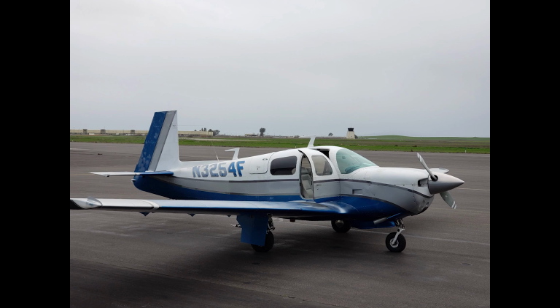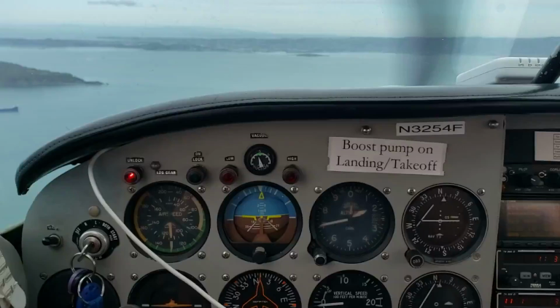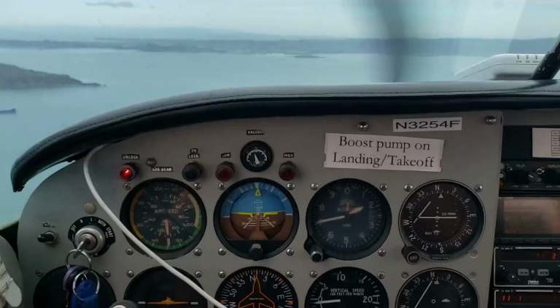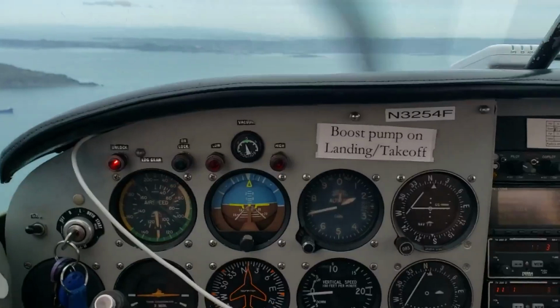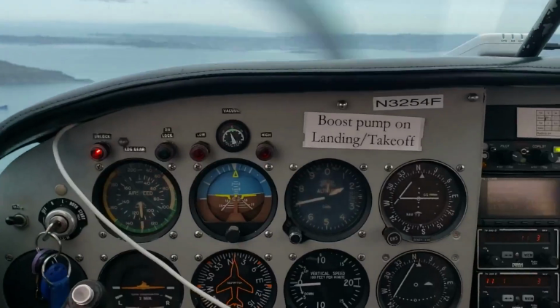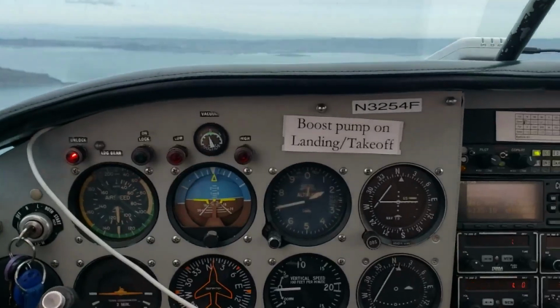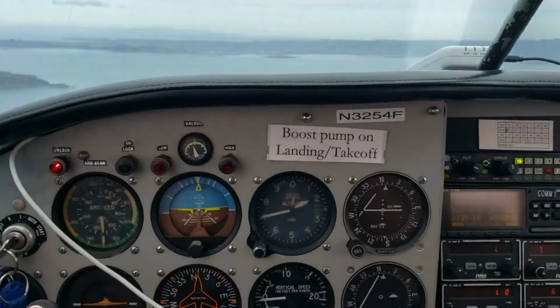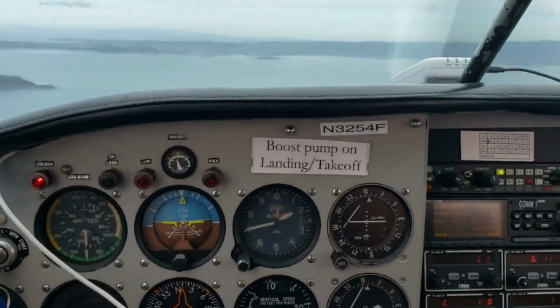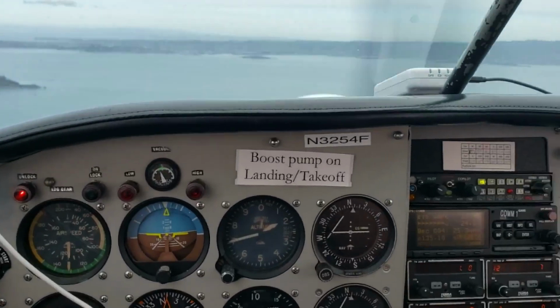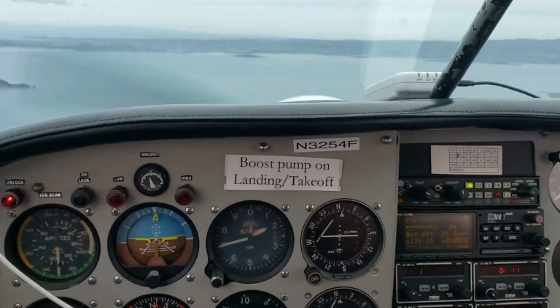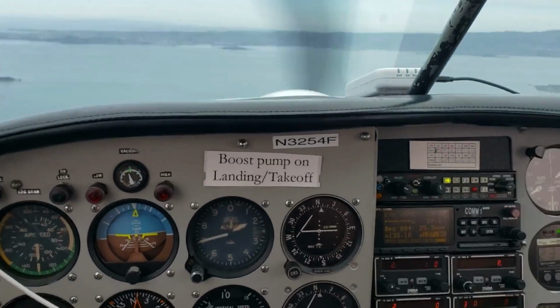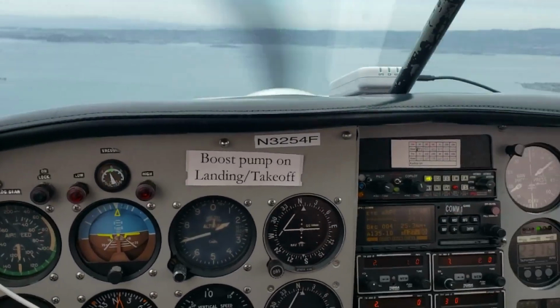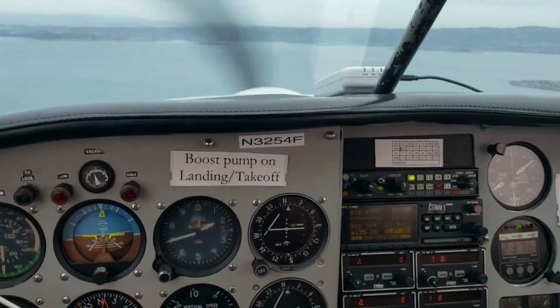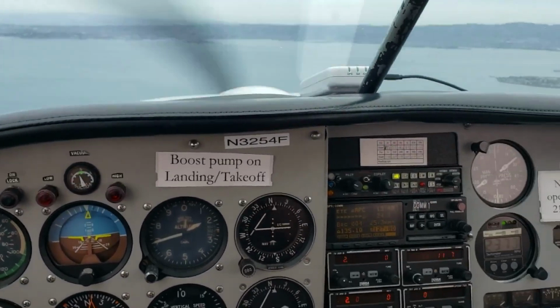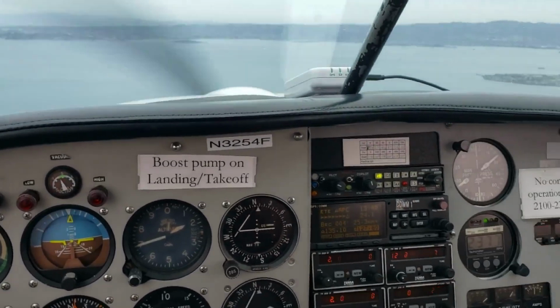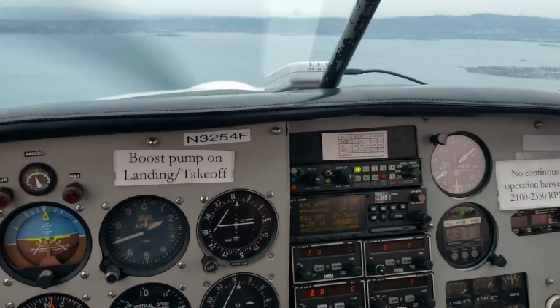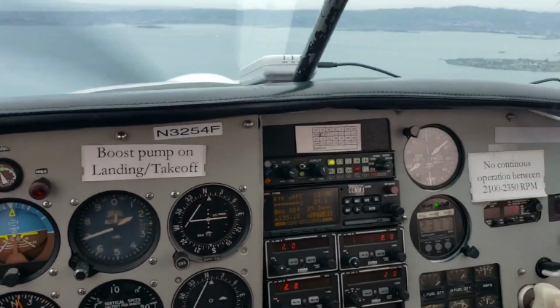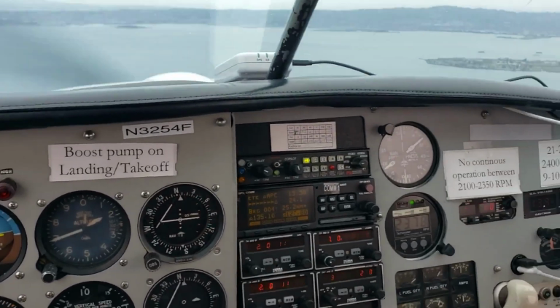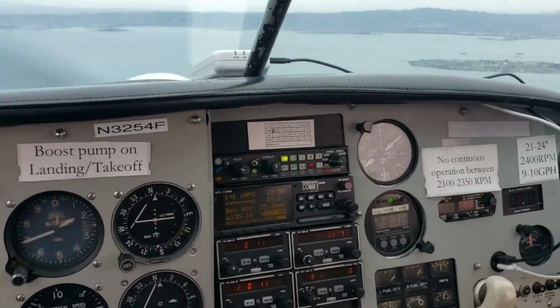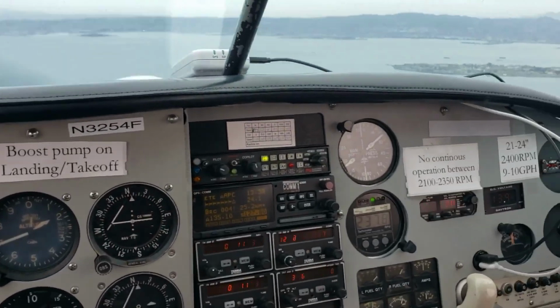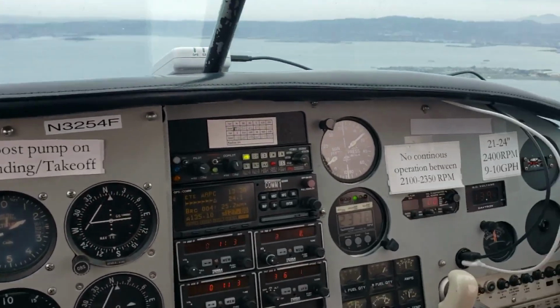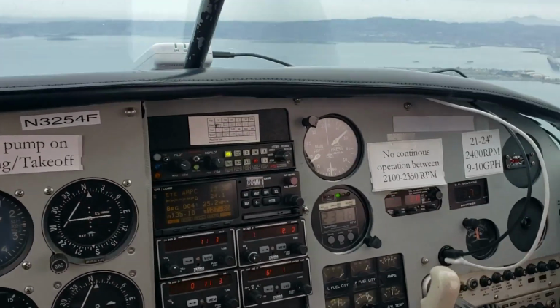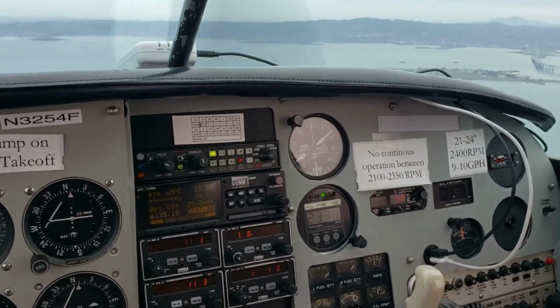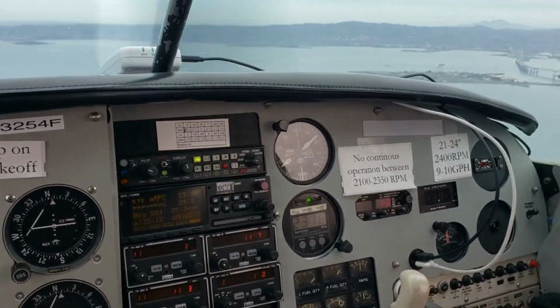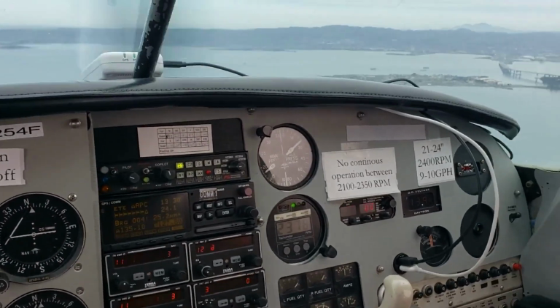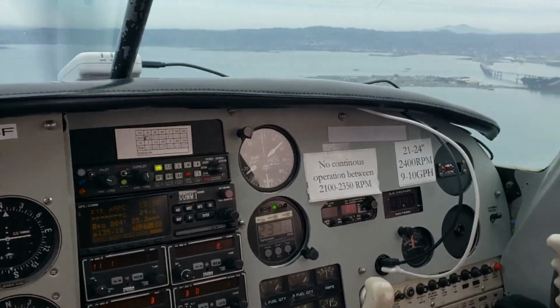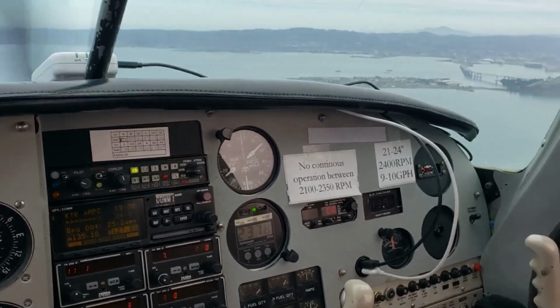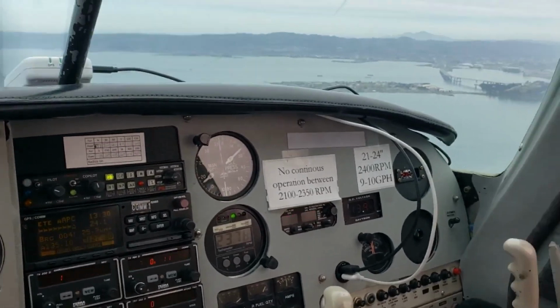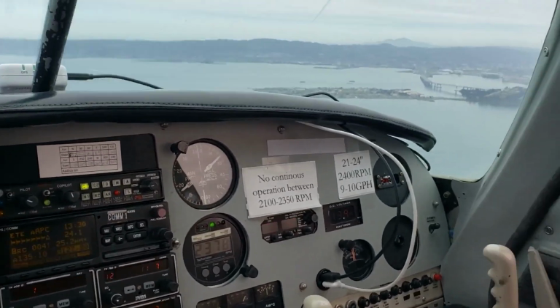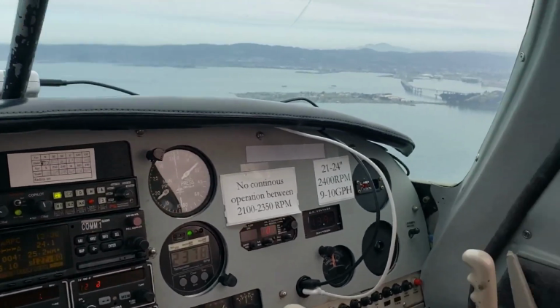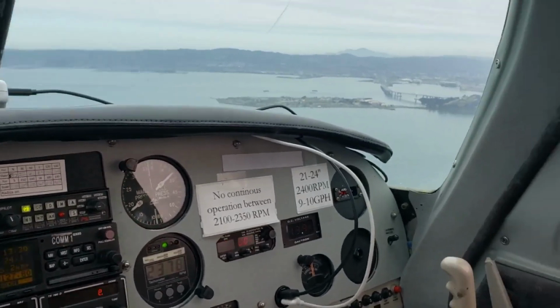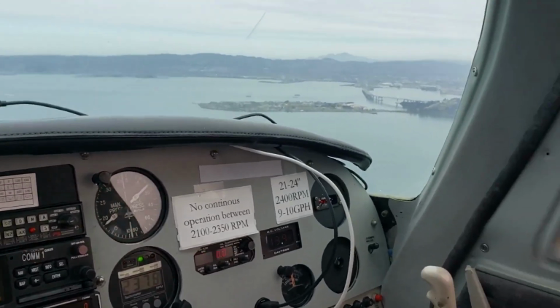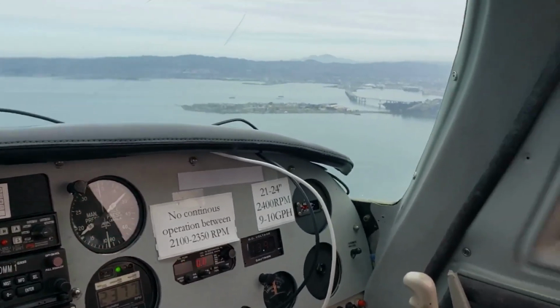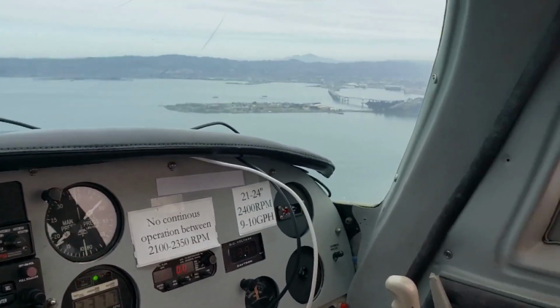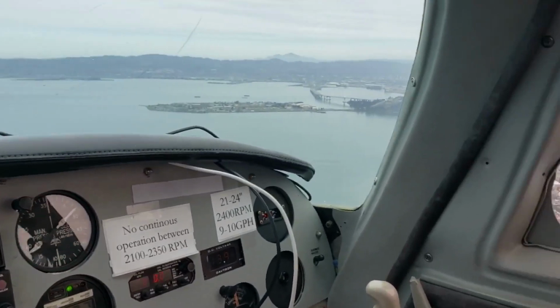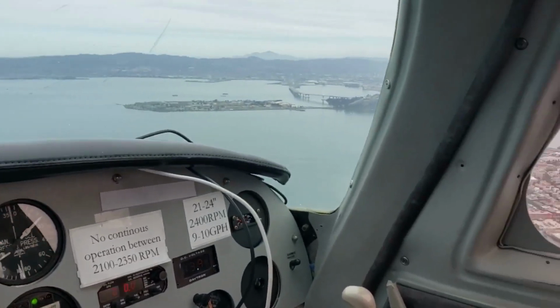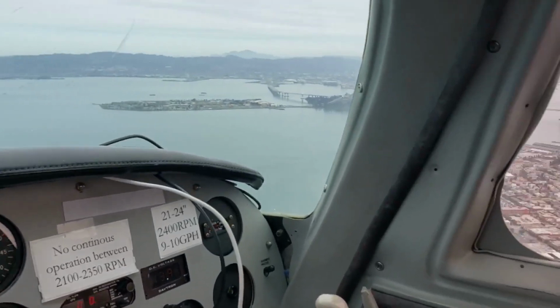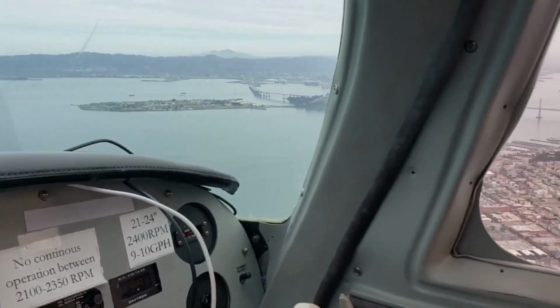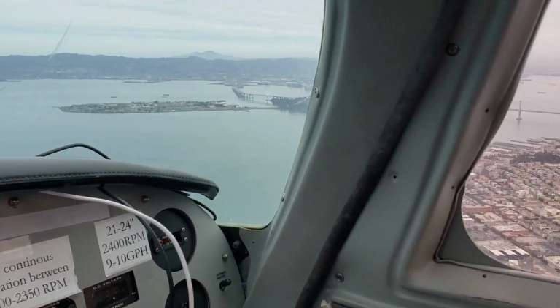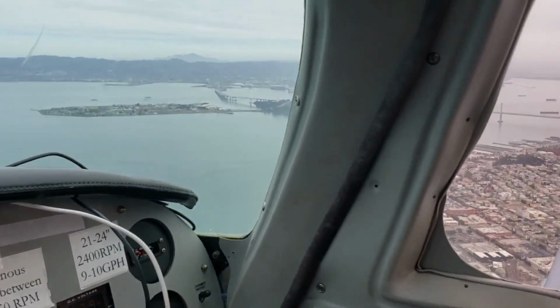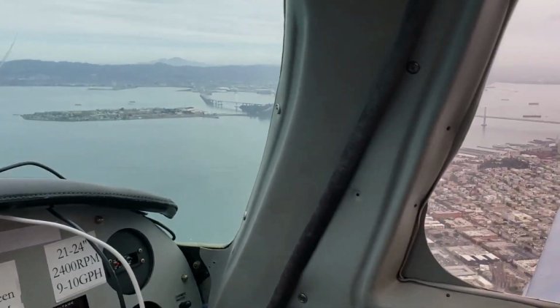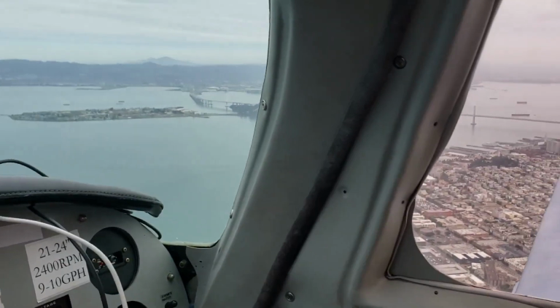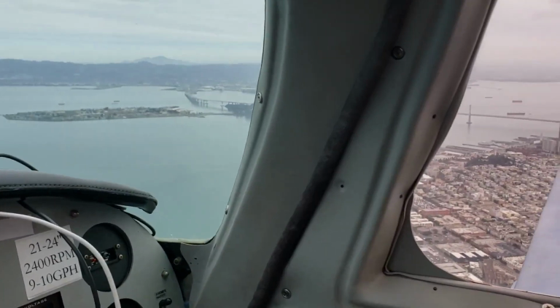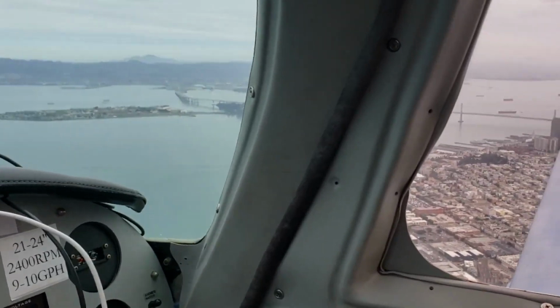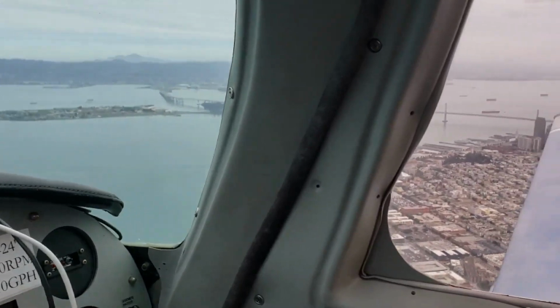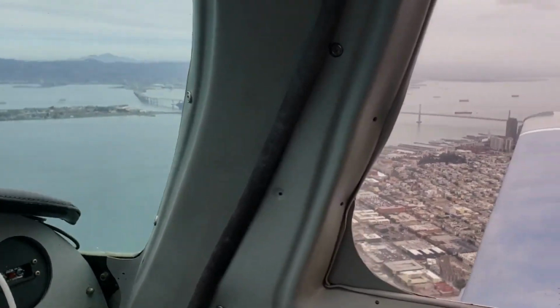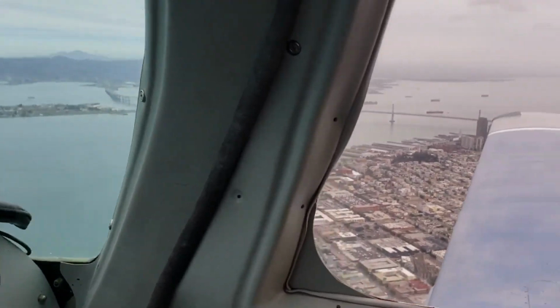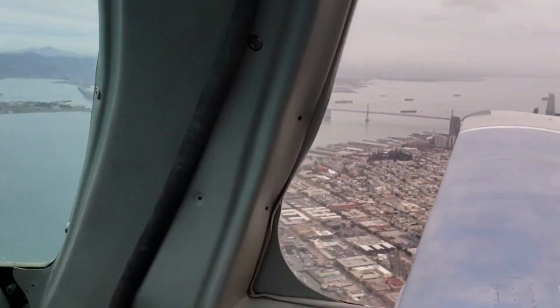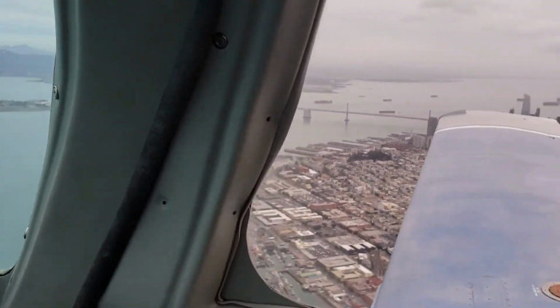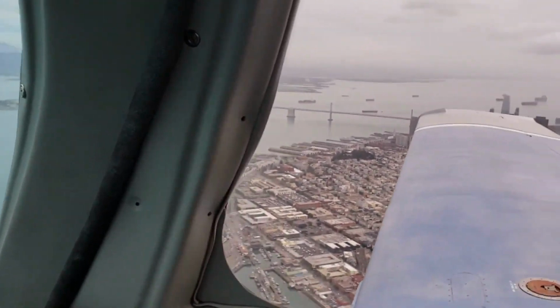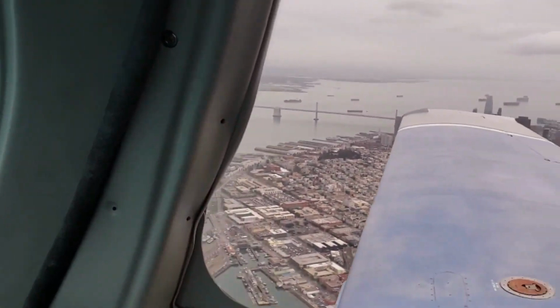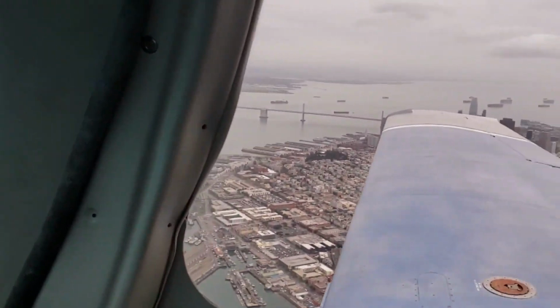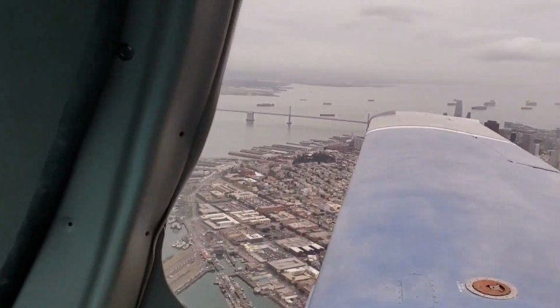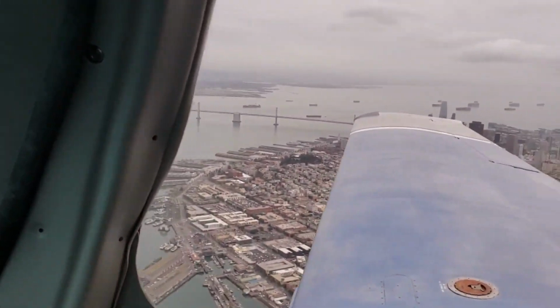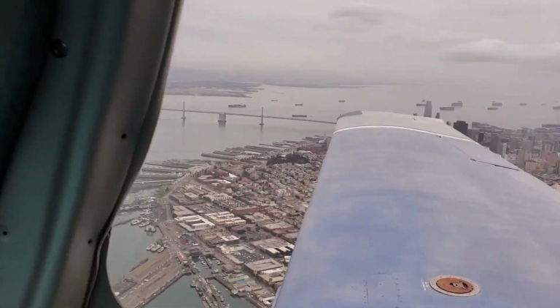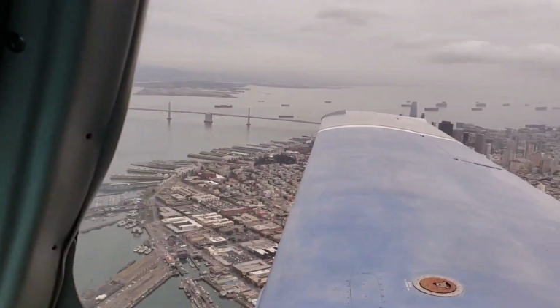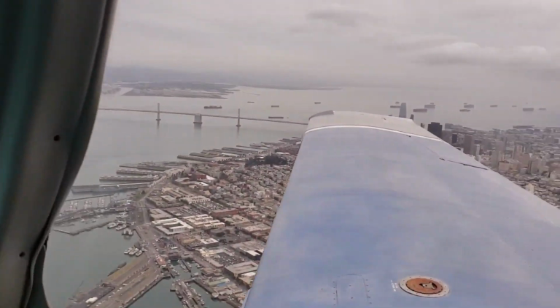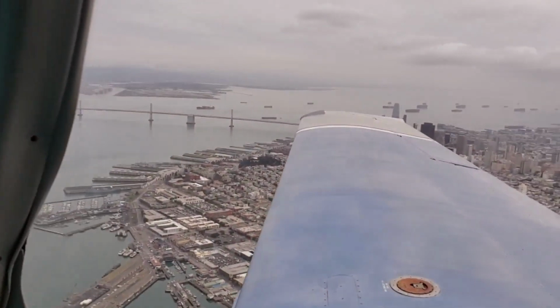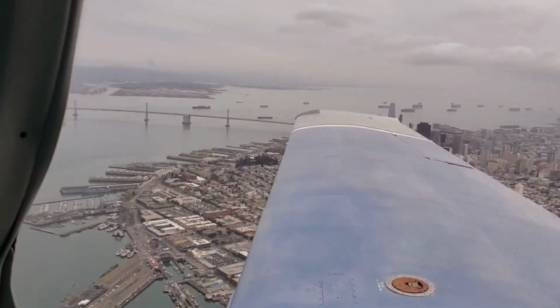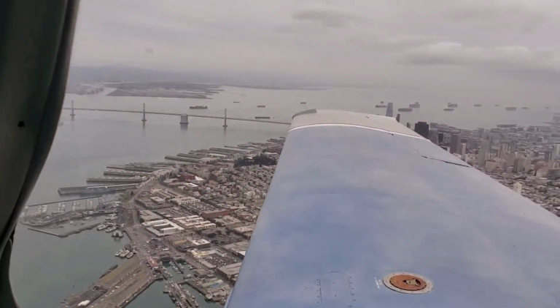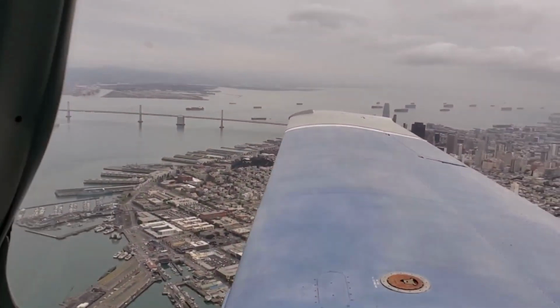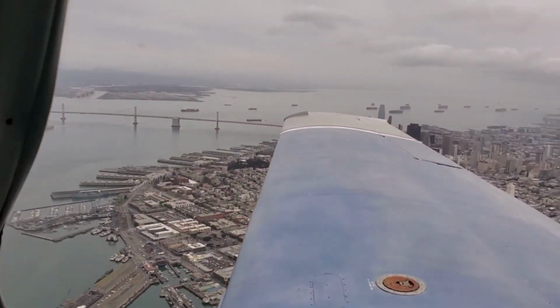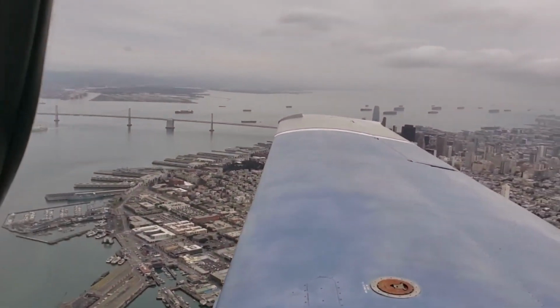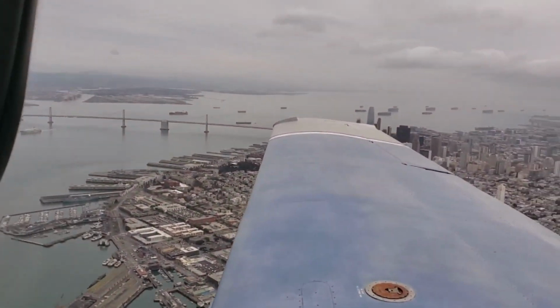Mooney 3254 Foxhaw, Livermore Tower, runway 7 left, cleared for the left downwind. 7 left, cleared for takeoff, 3254 Foxhaw.